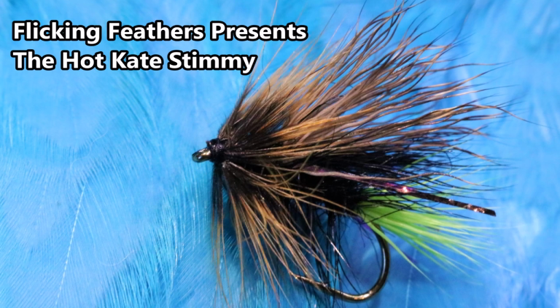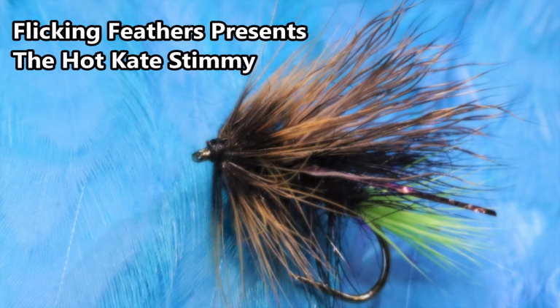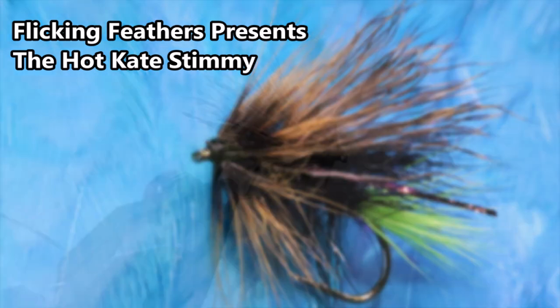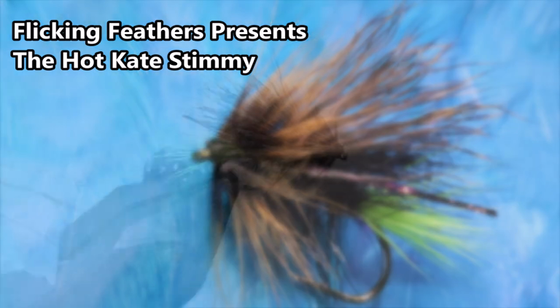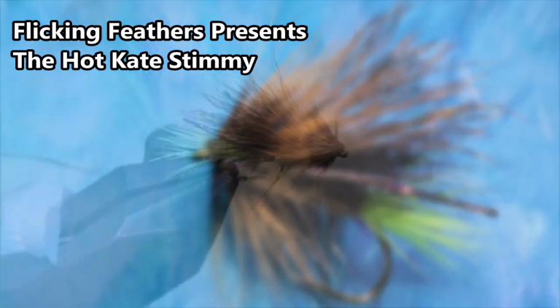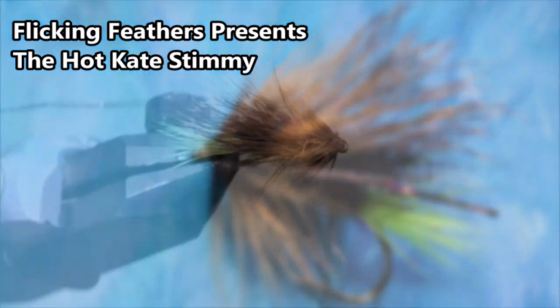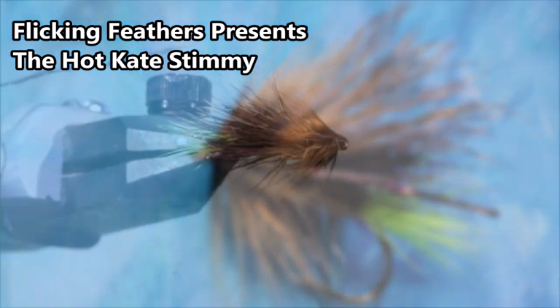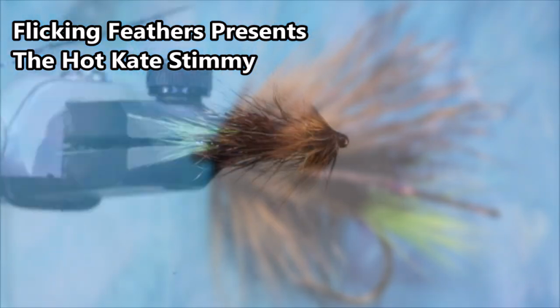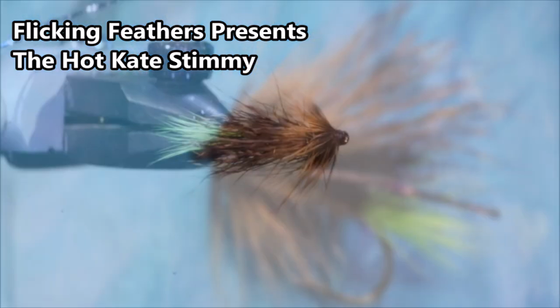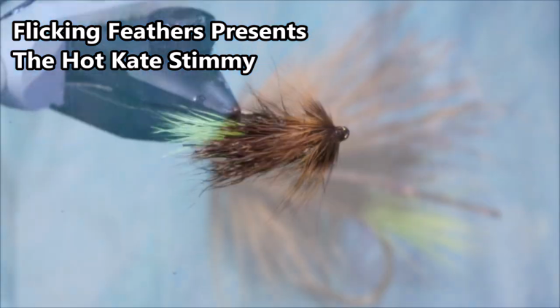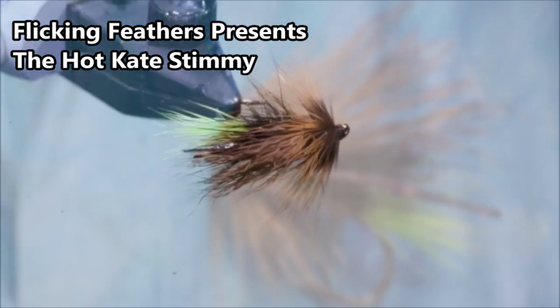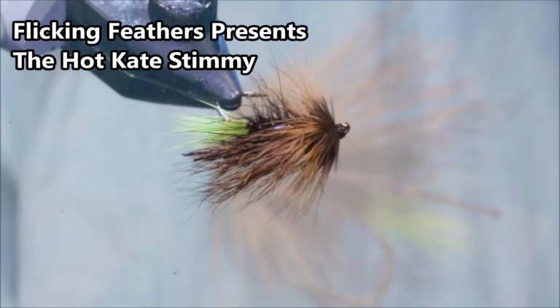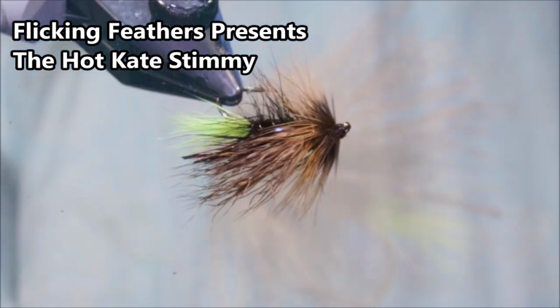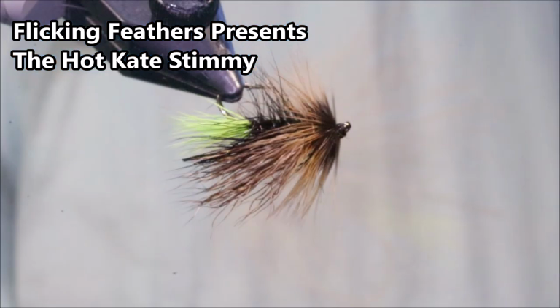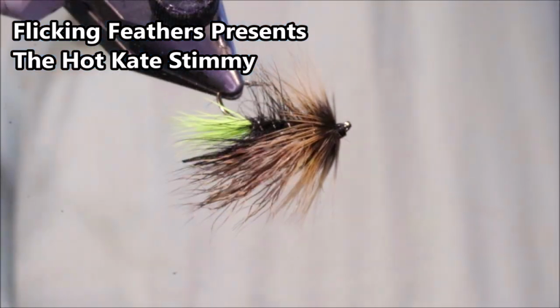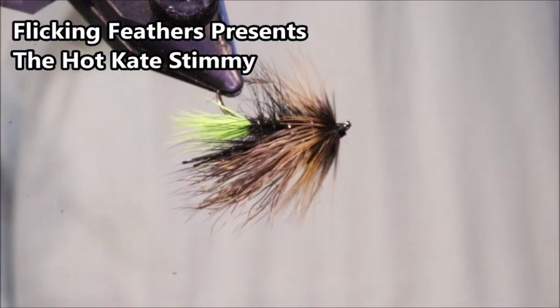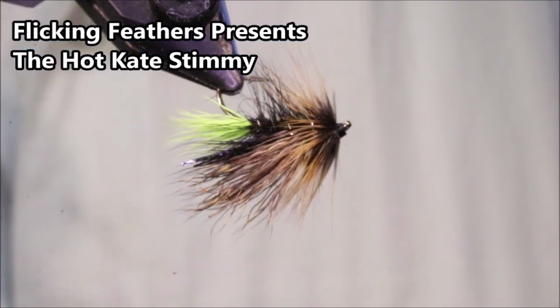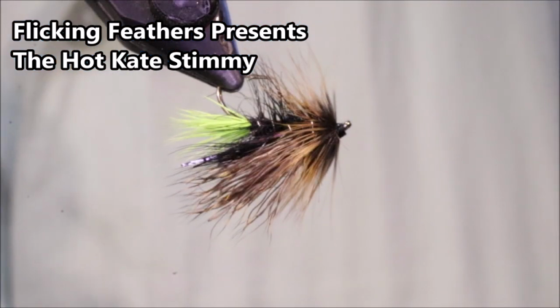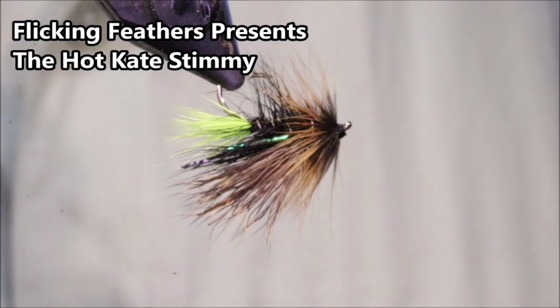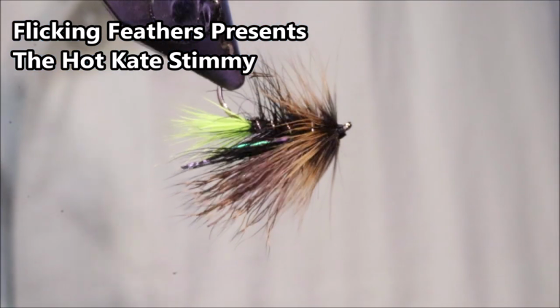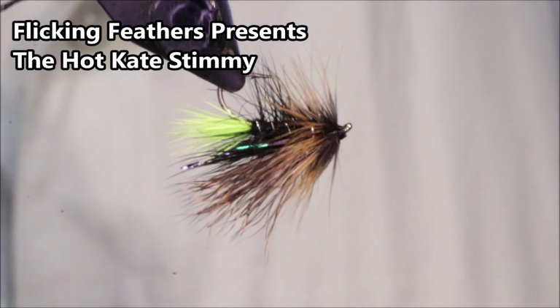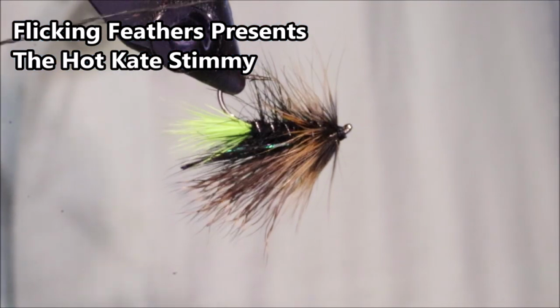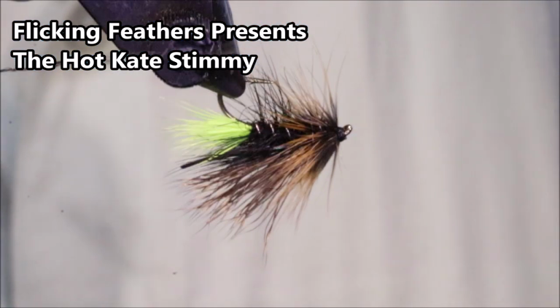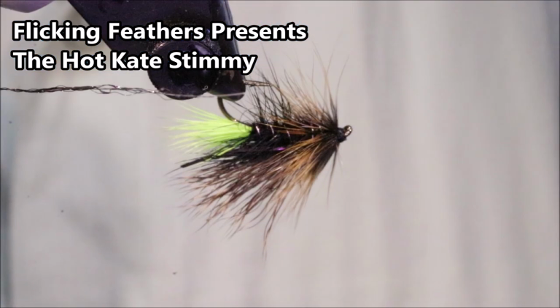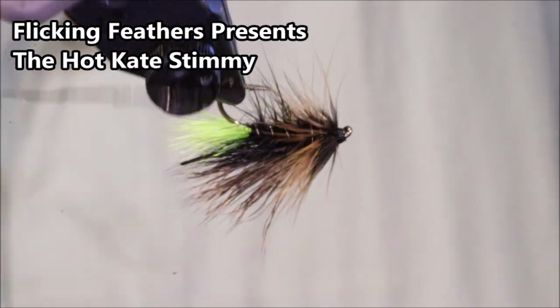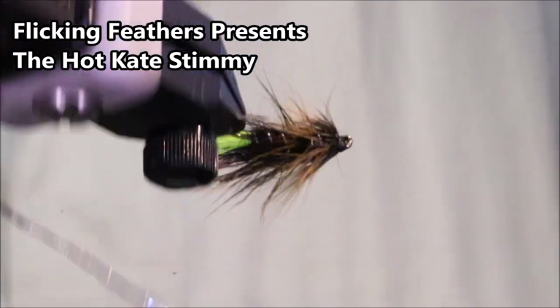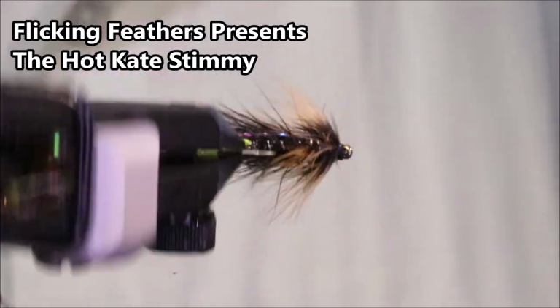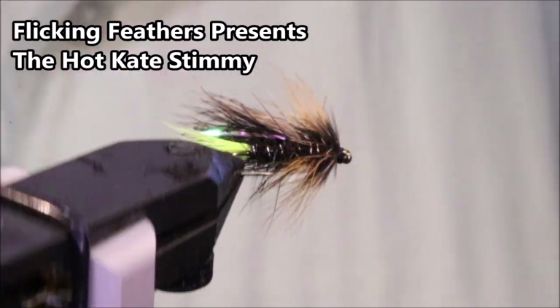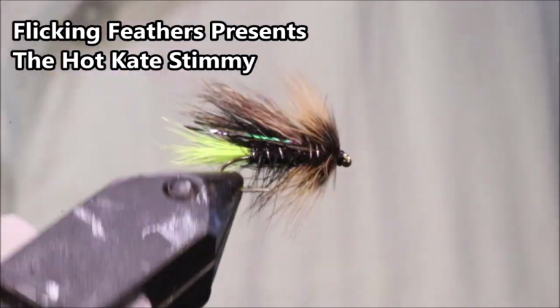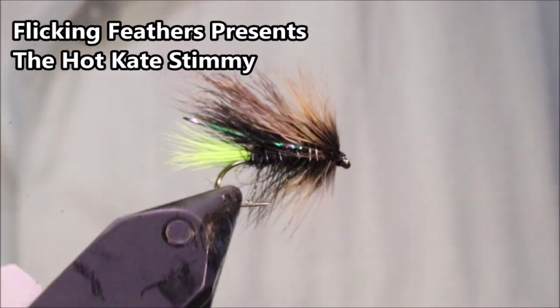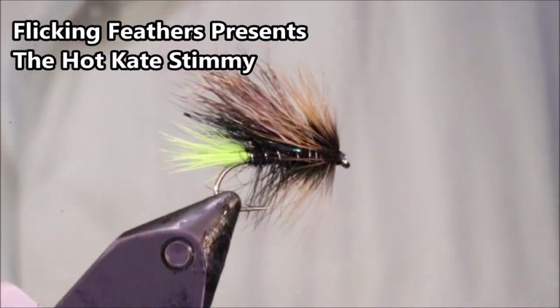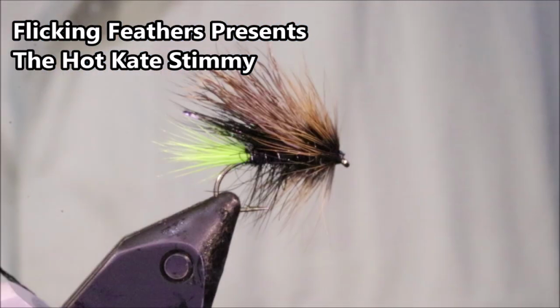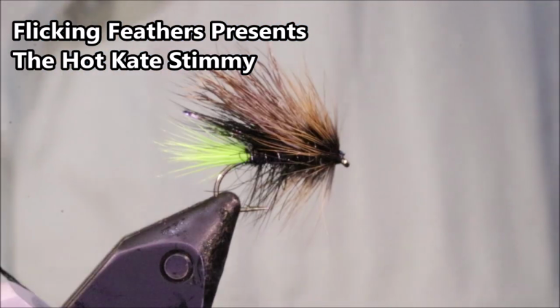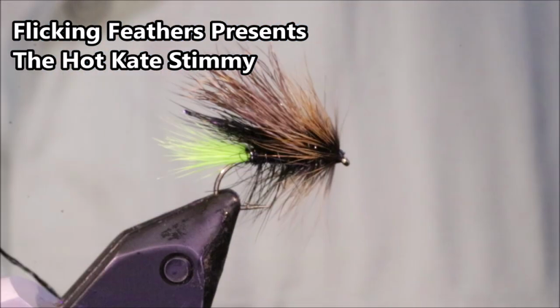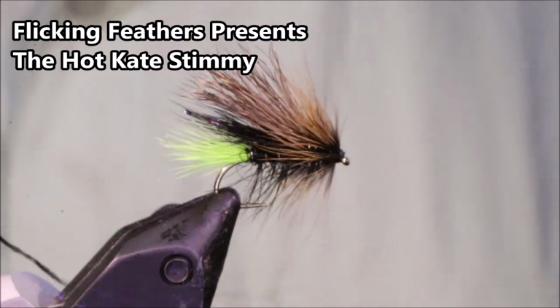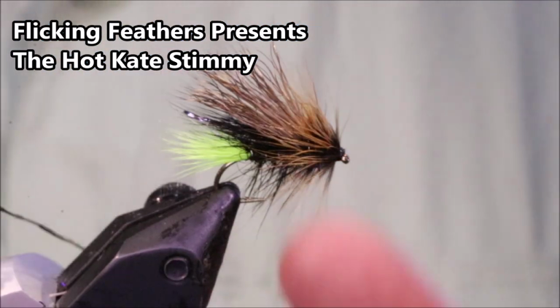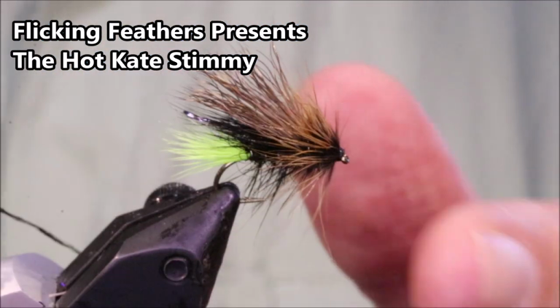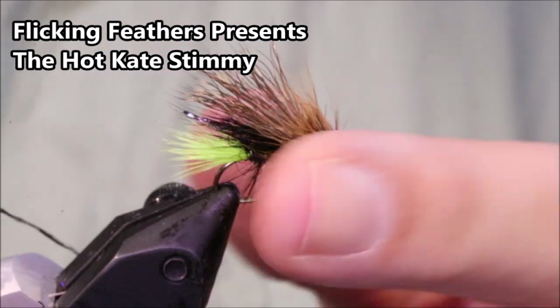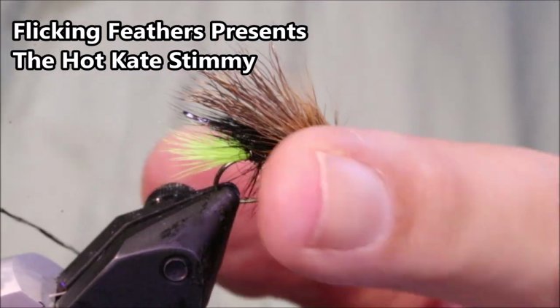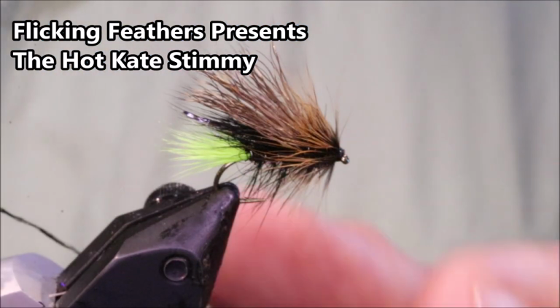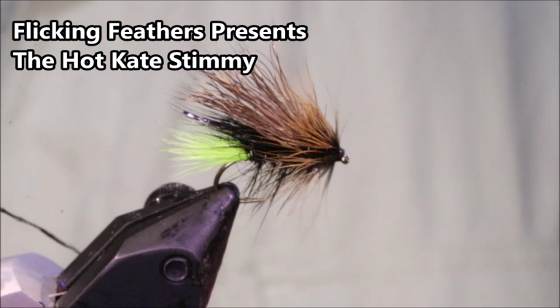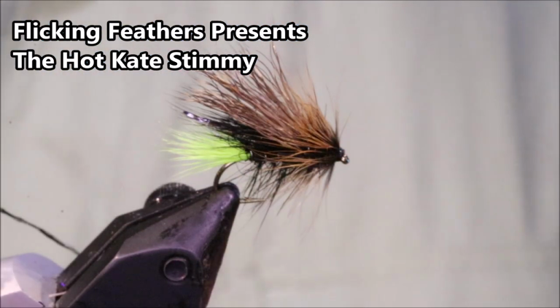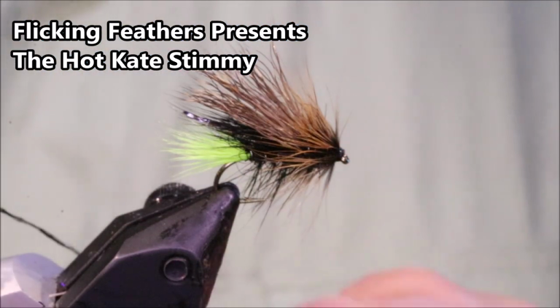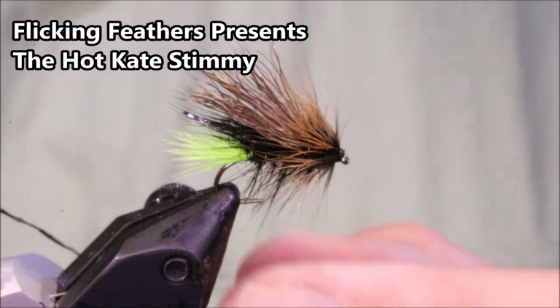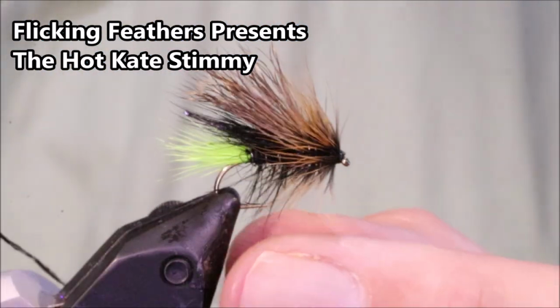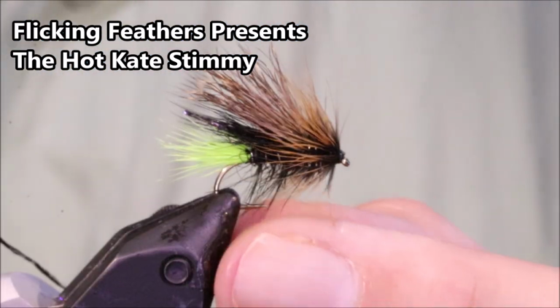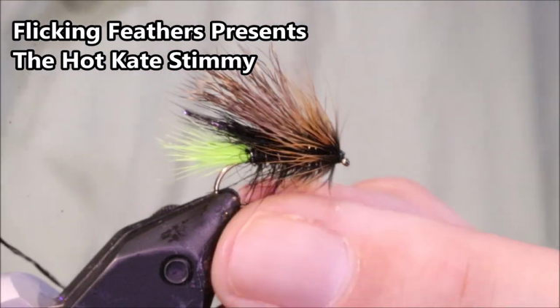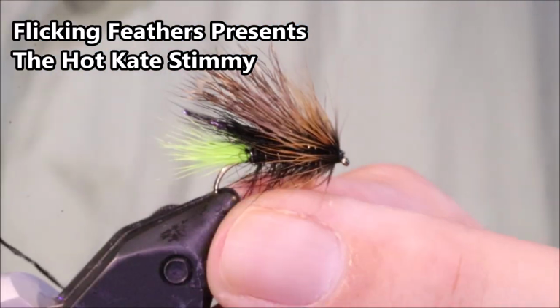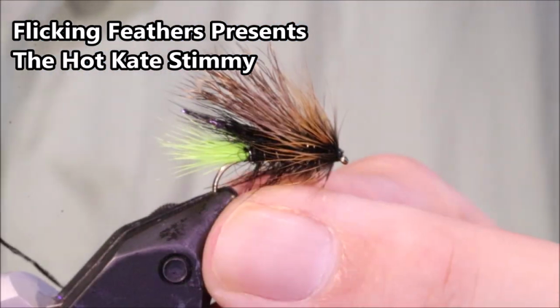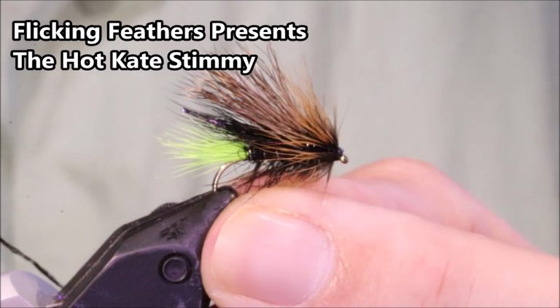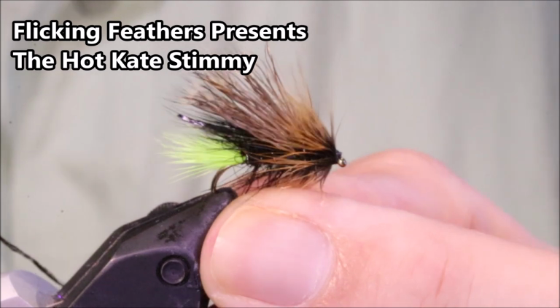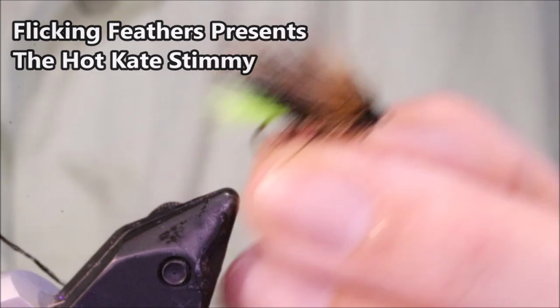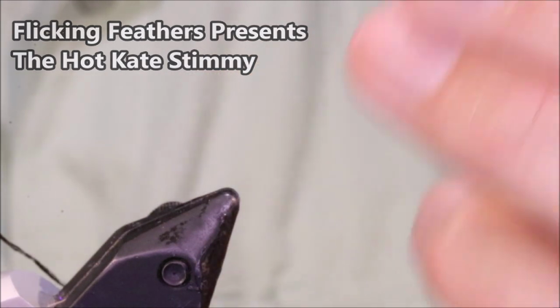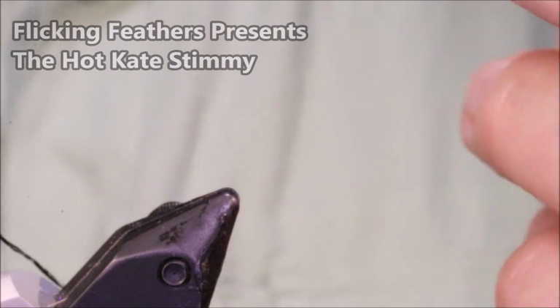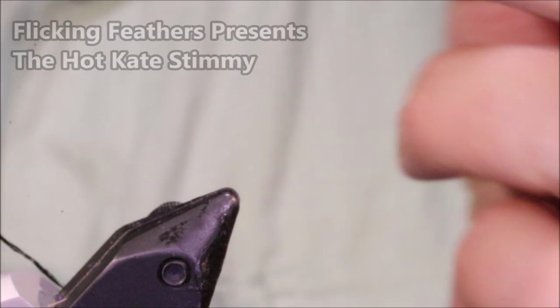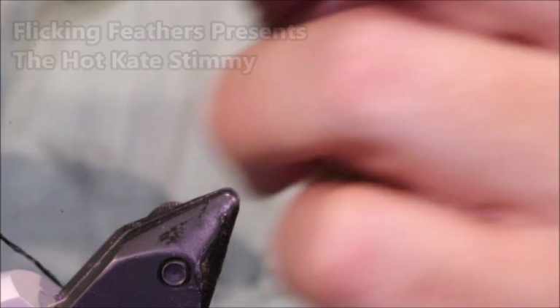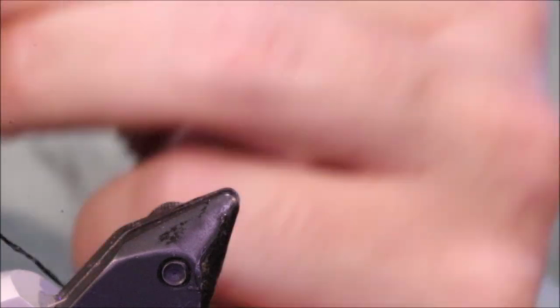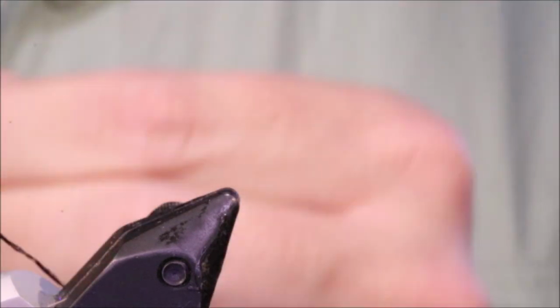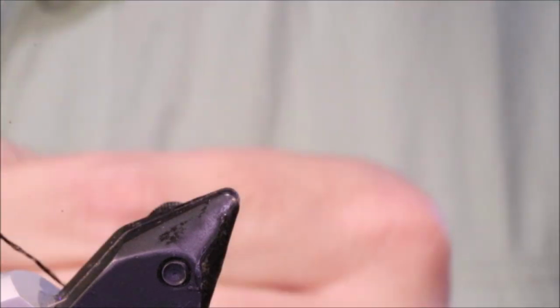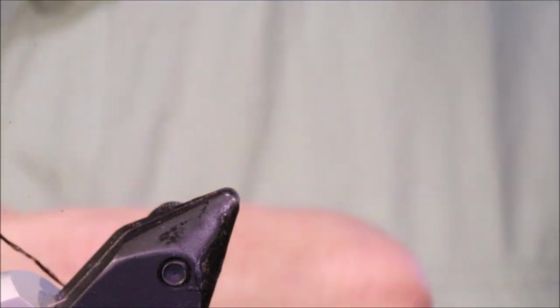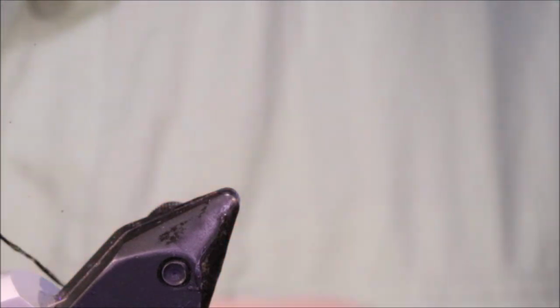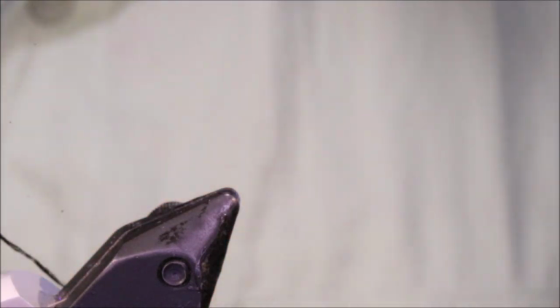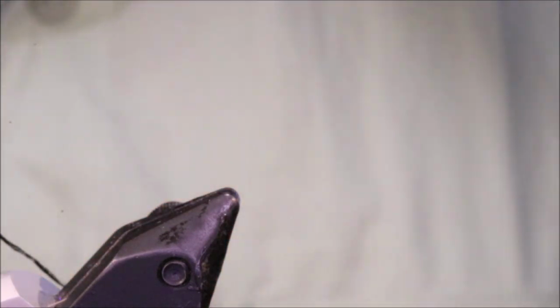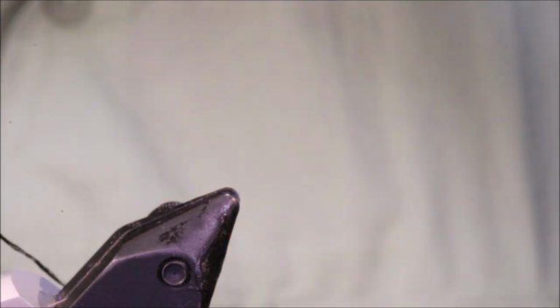Hi everybody, Martin the Flickin' Feathers again today, and I'm tying this Hot Kate Stimmy, Irish style Stimulator.